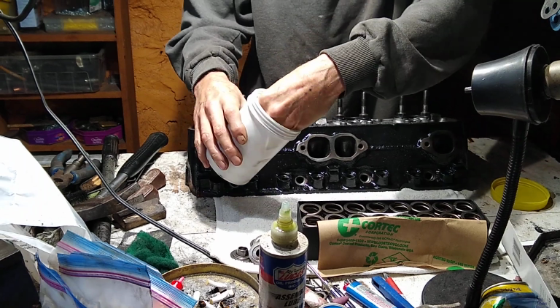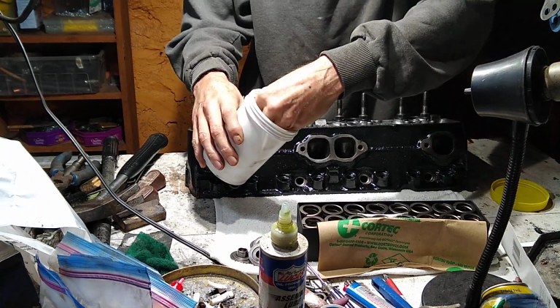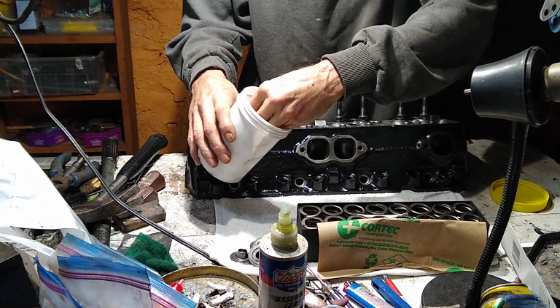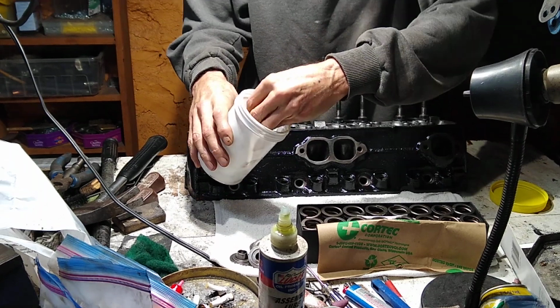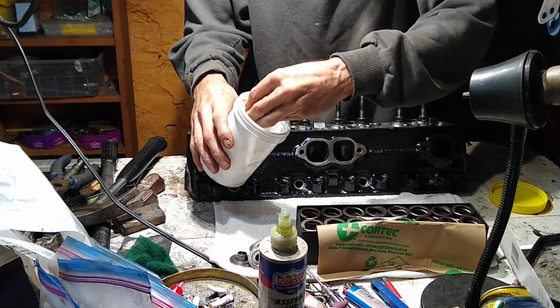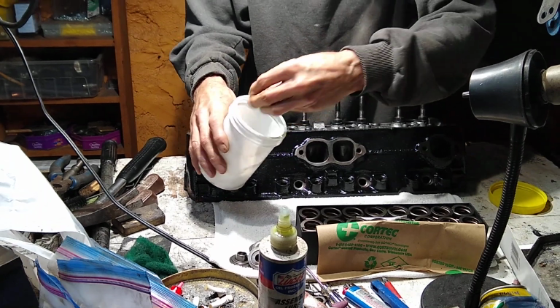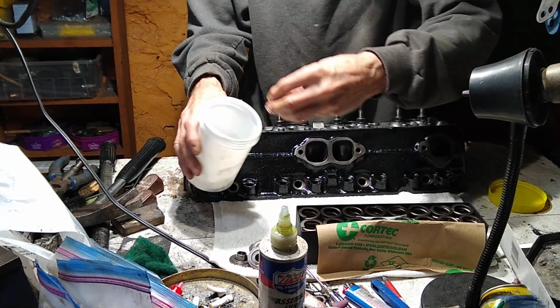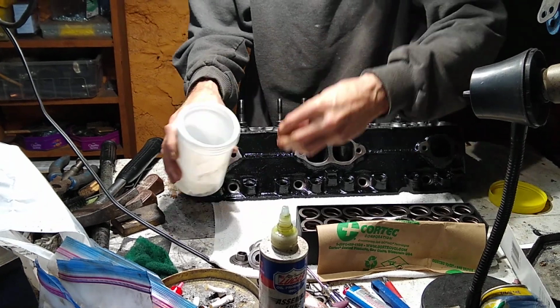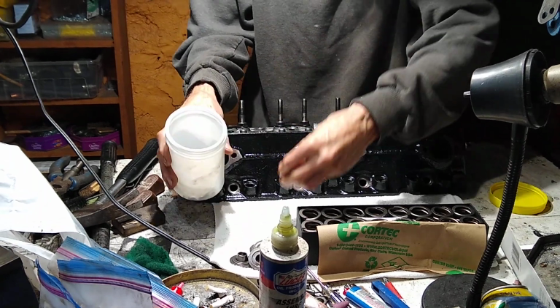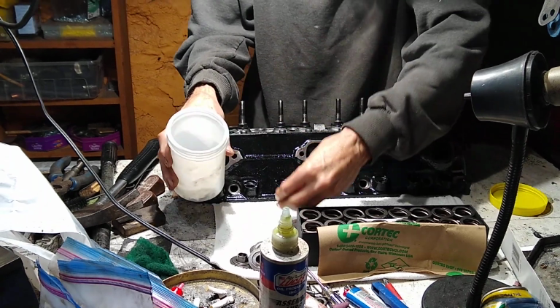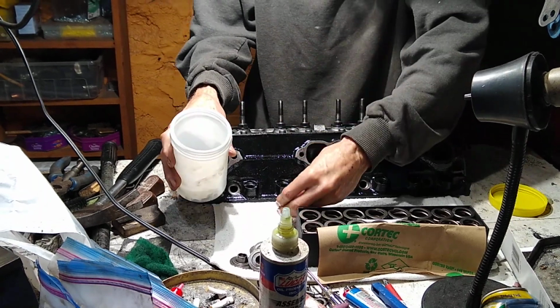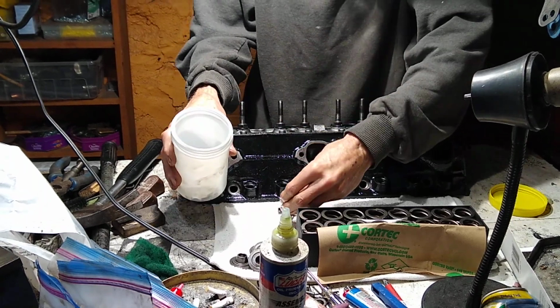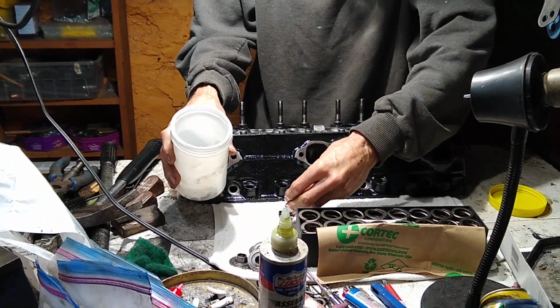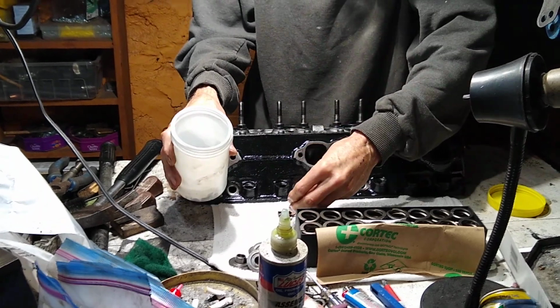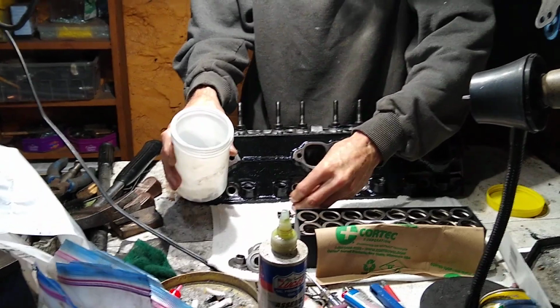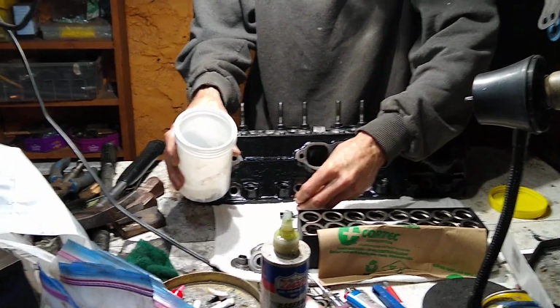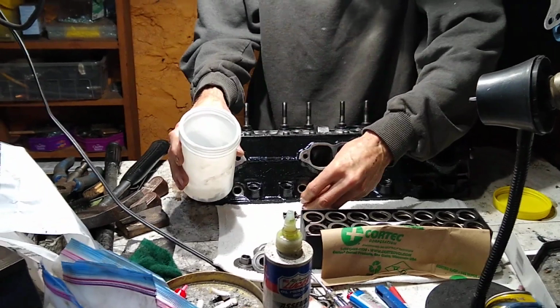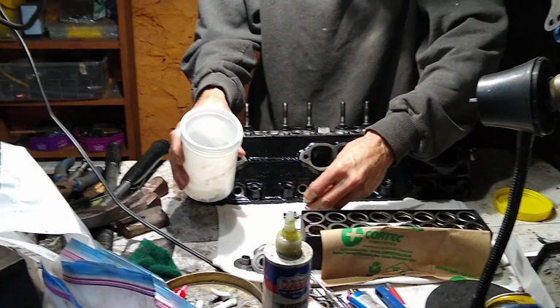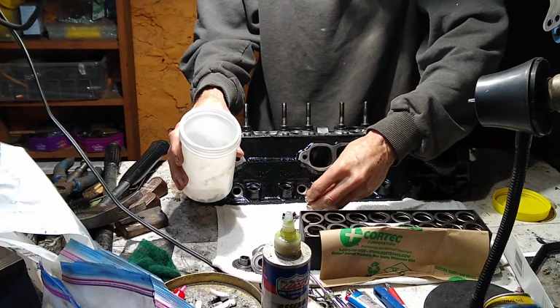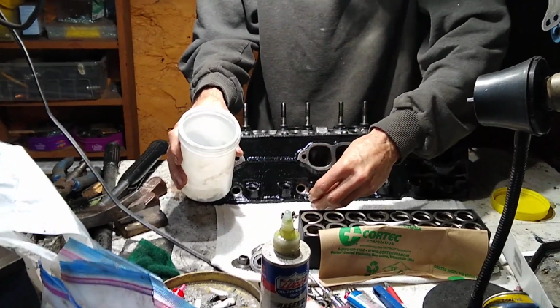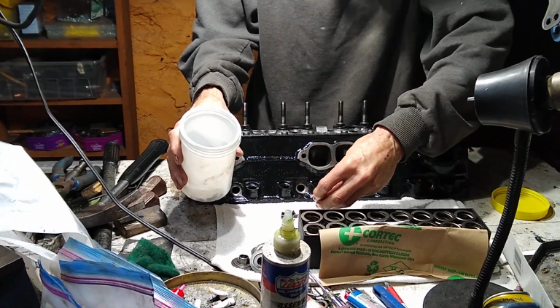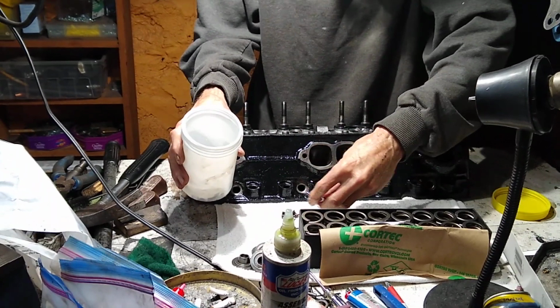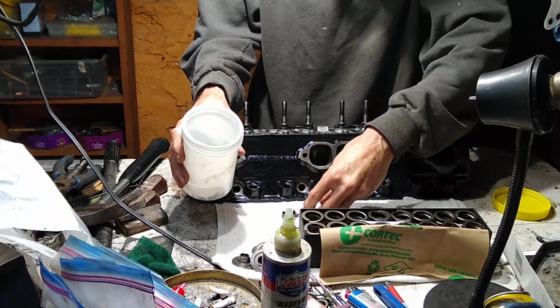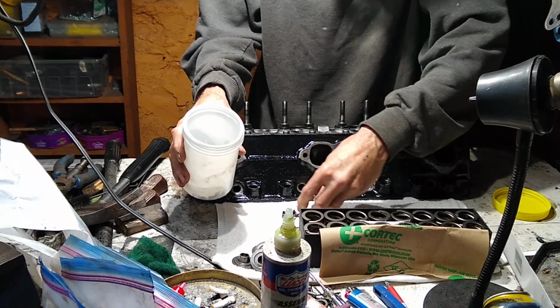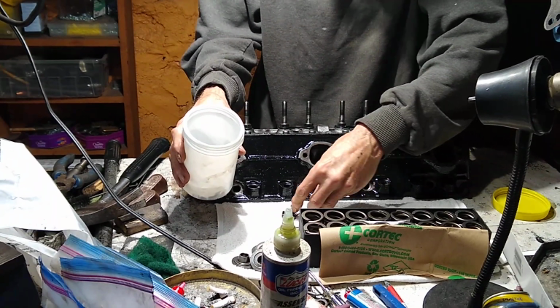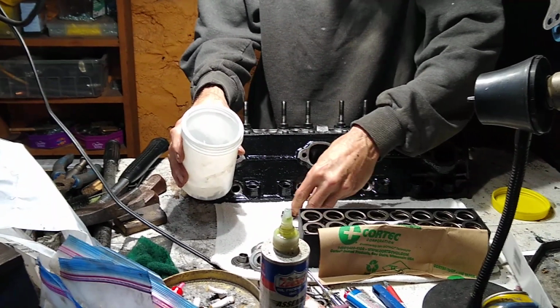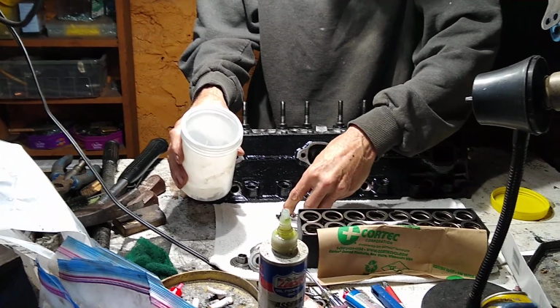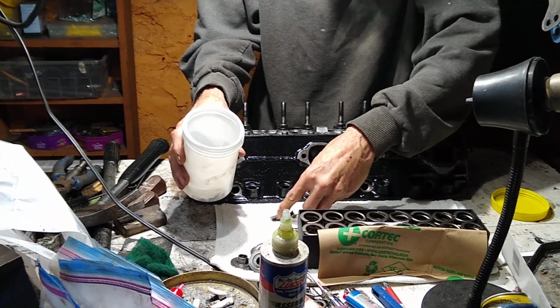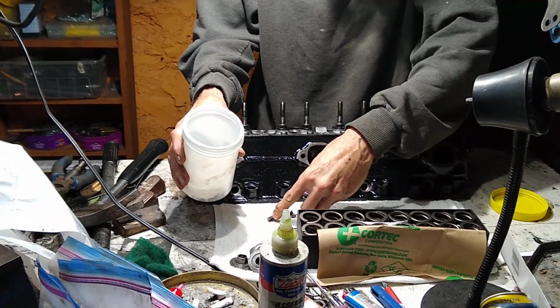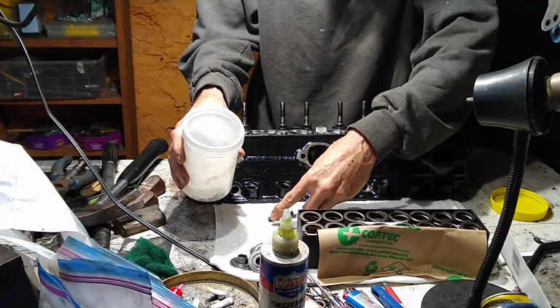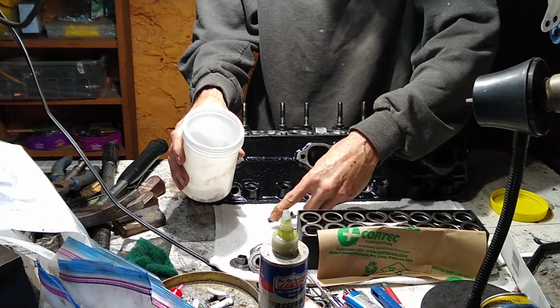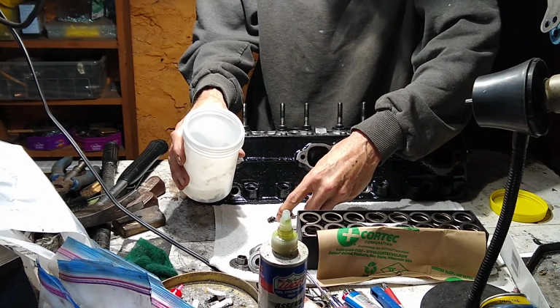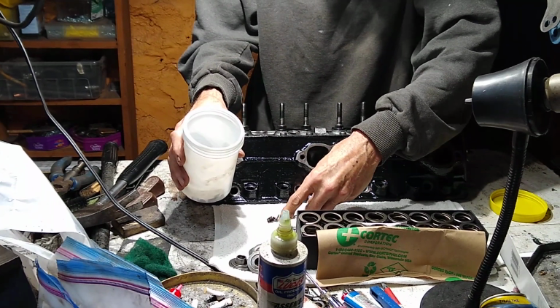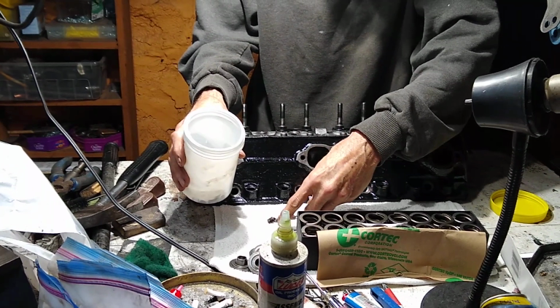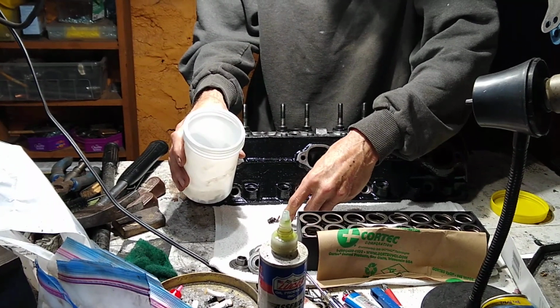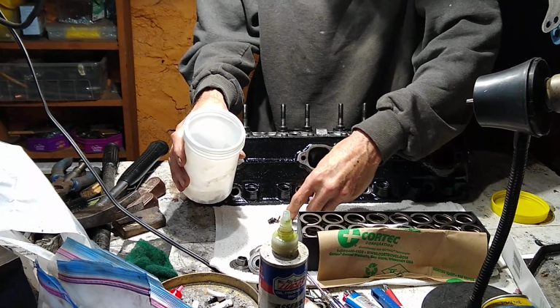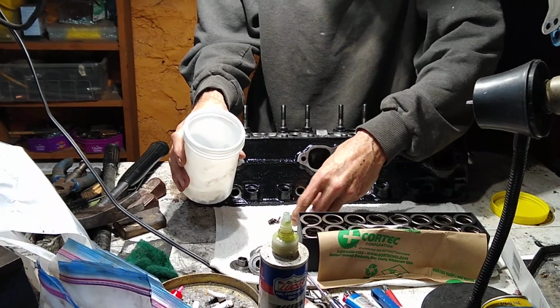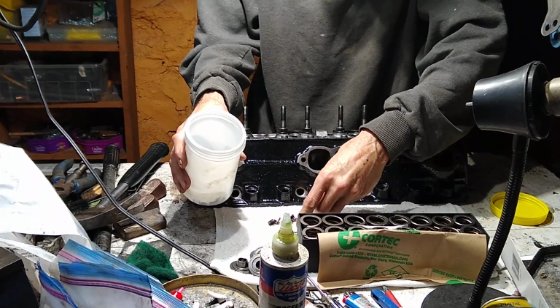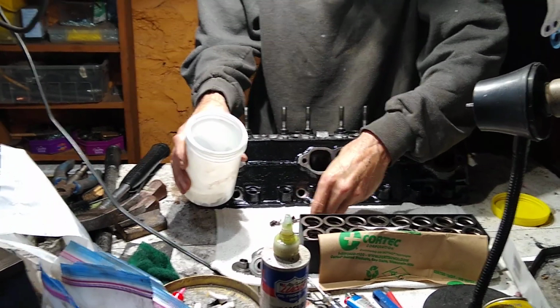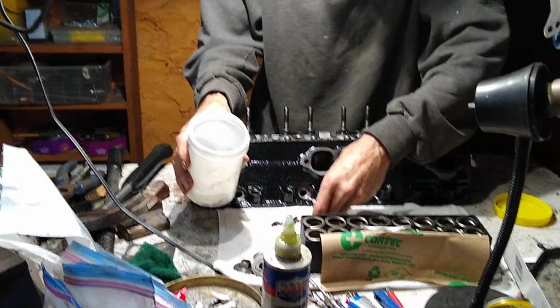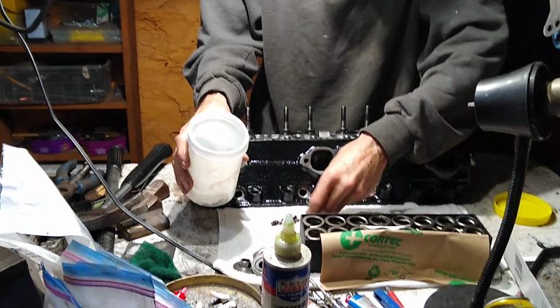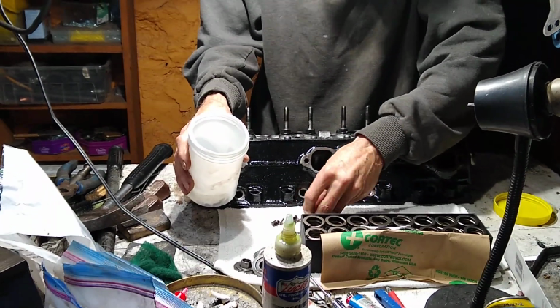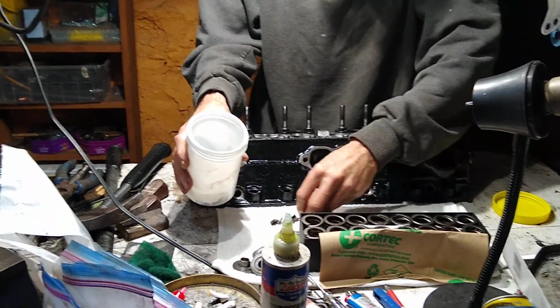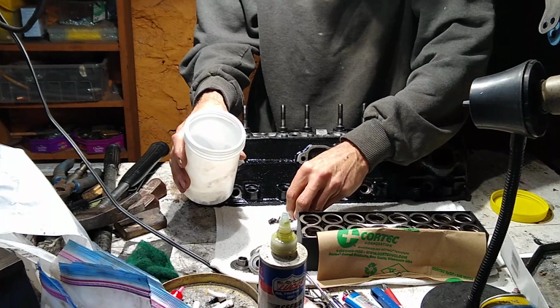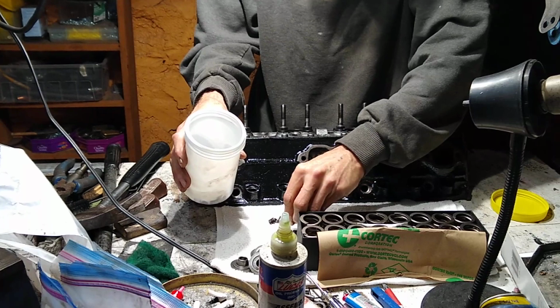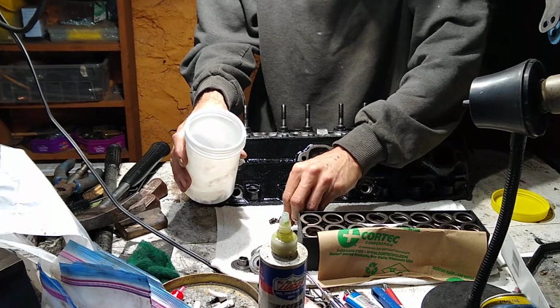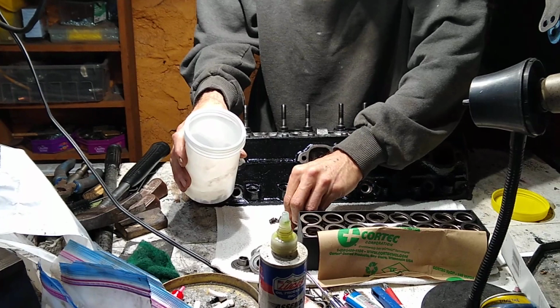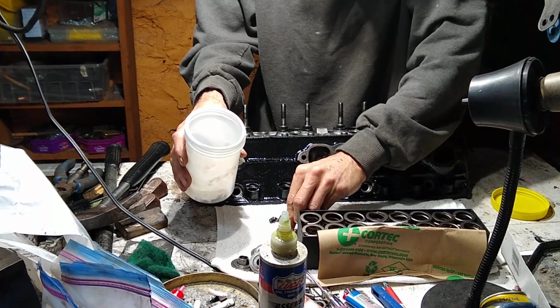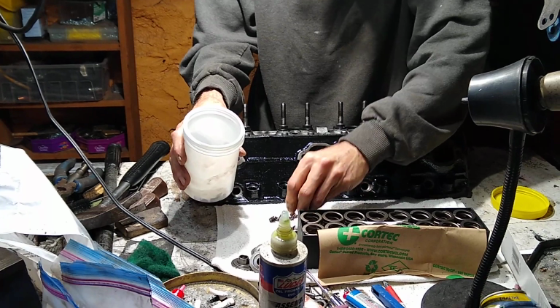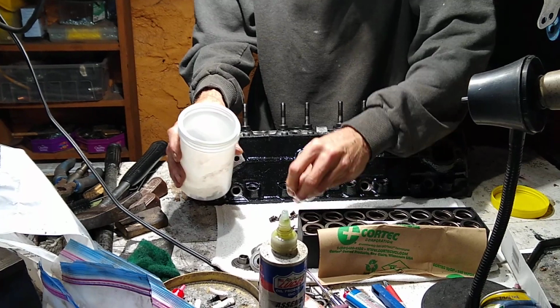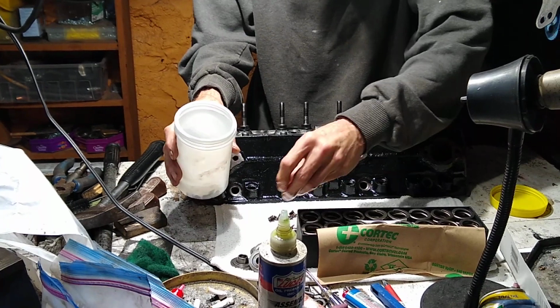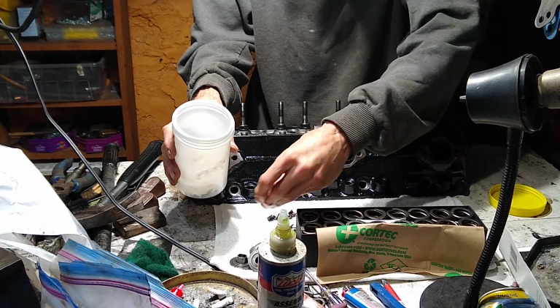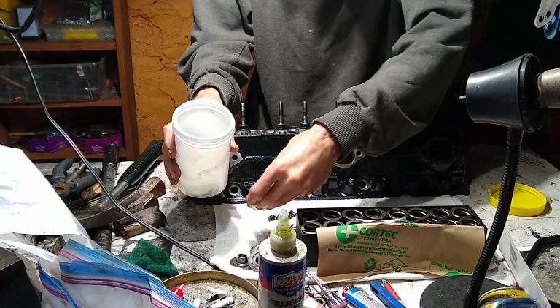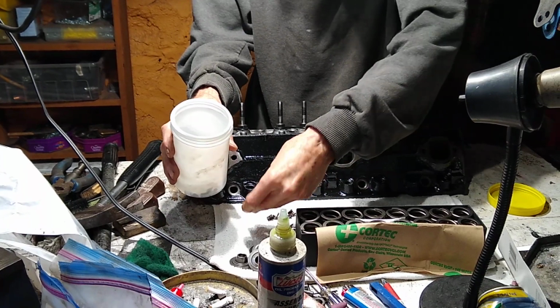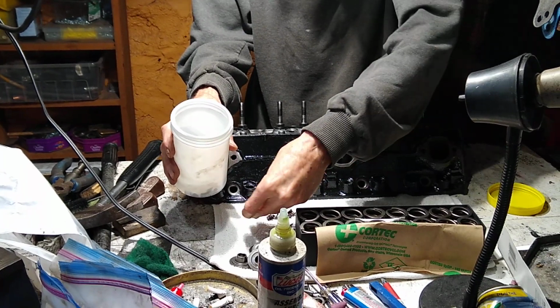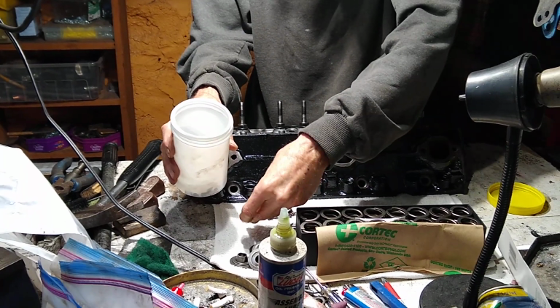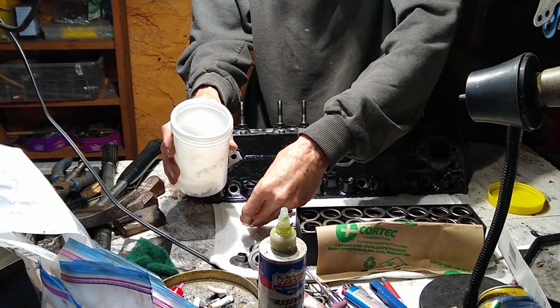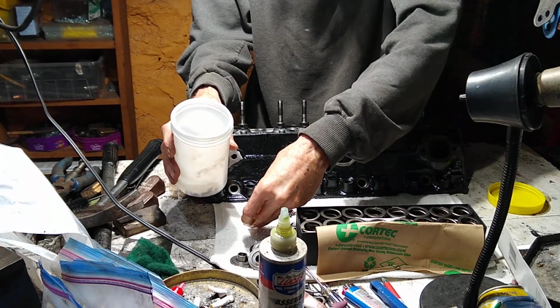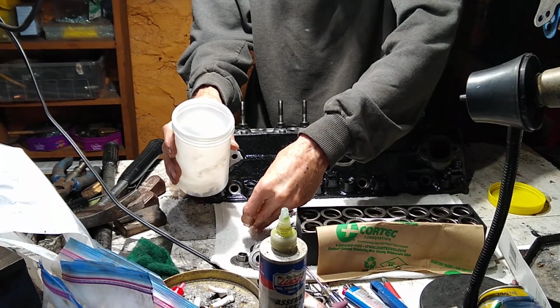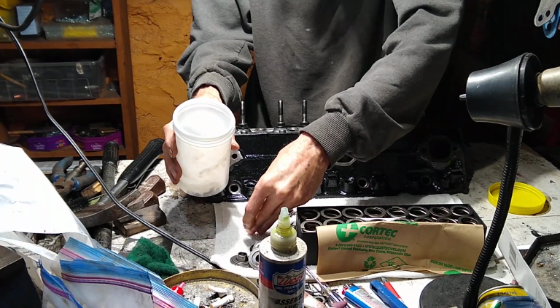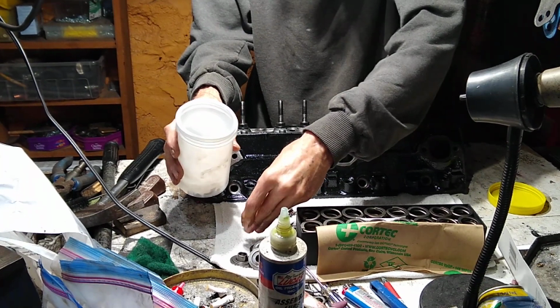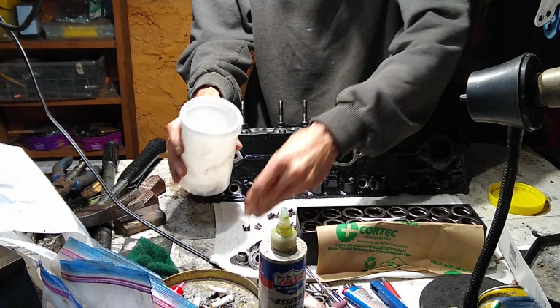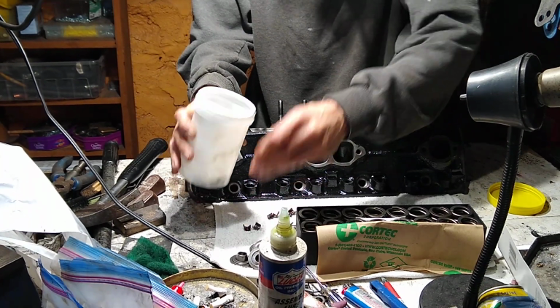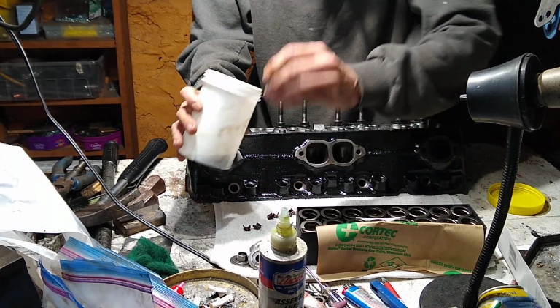Hey guys, how's it going? We're just doing a little Ray's Tech Talk today and working on a set of camel humps for a guy.